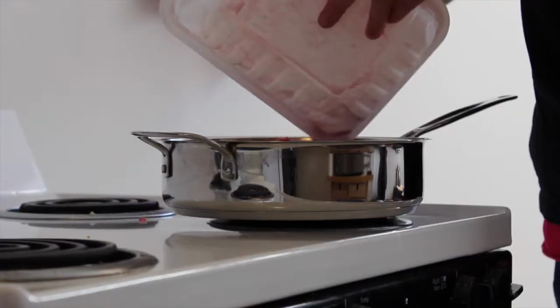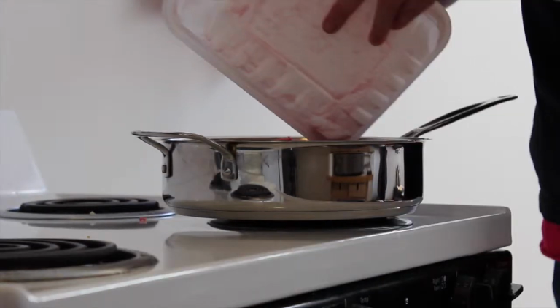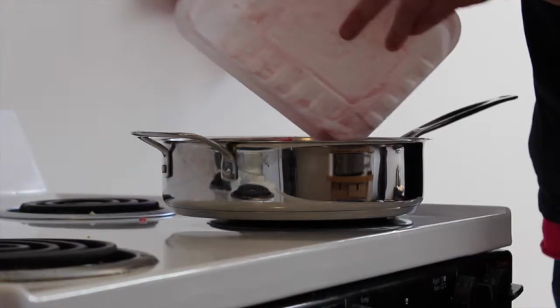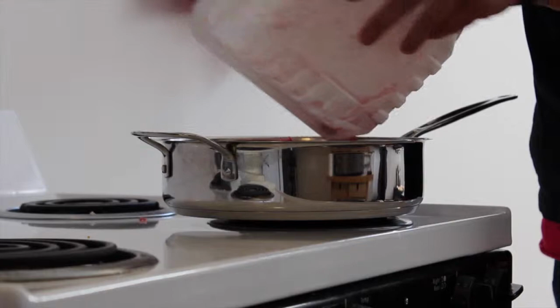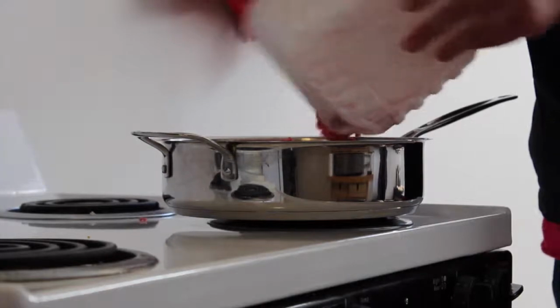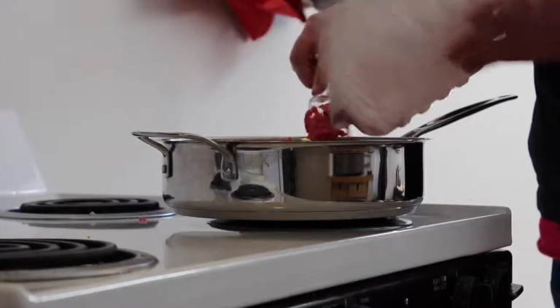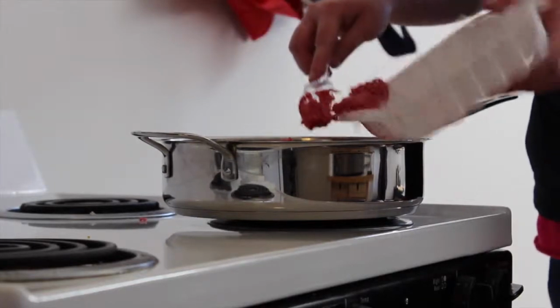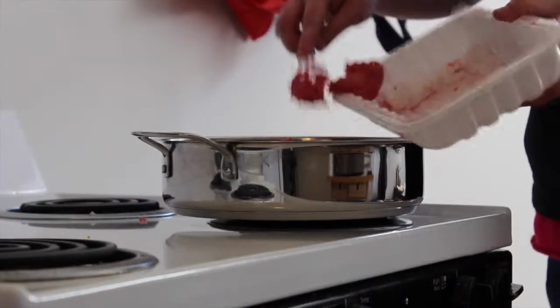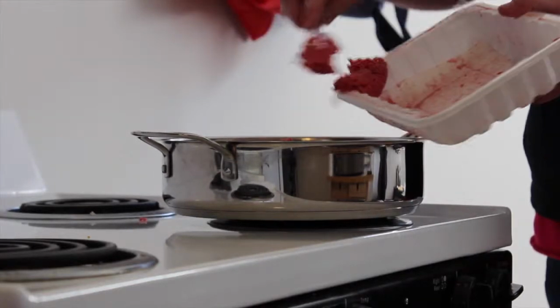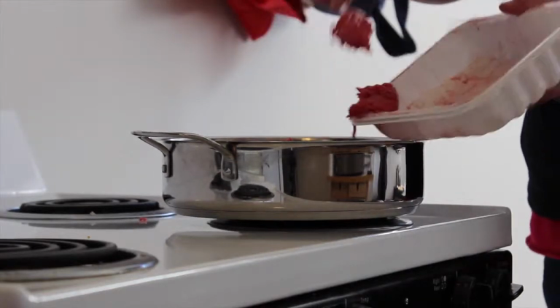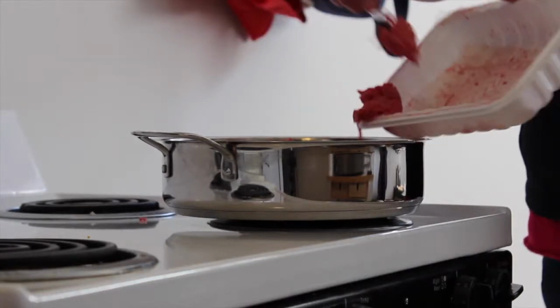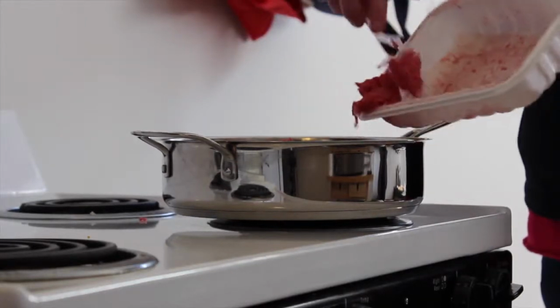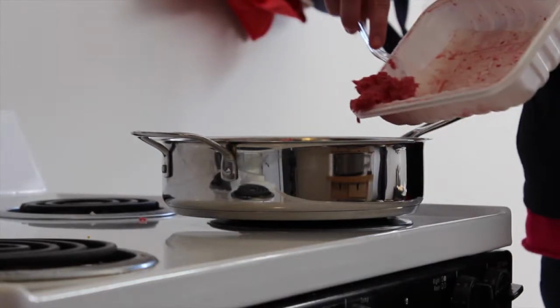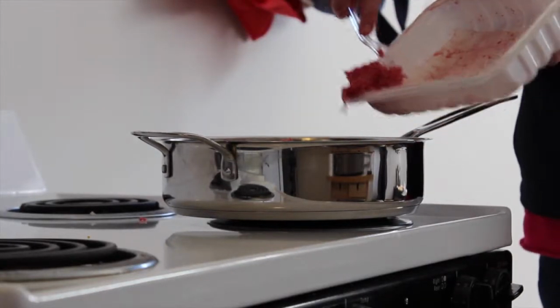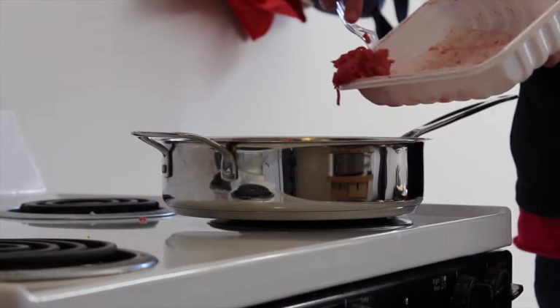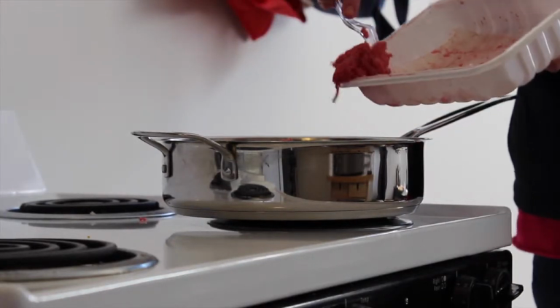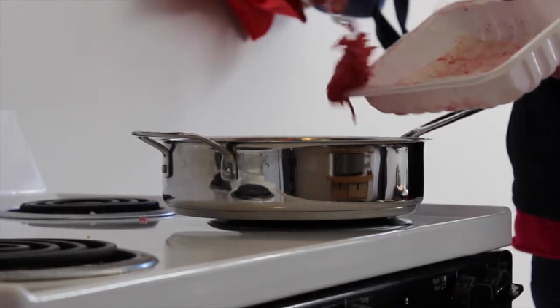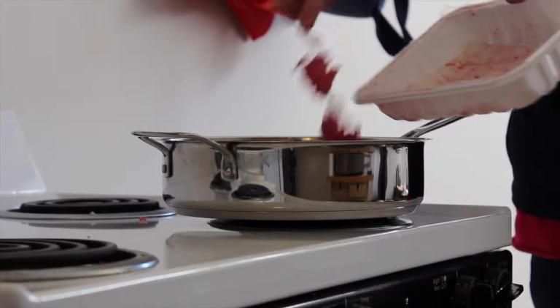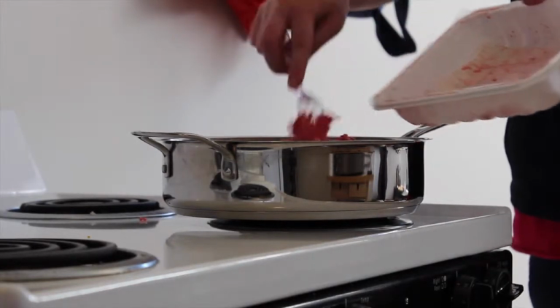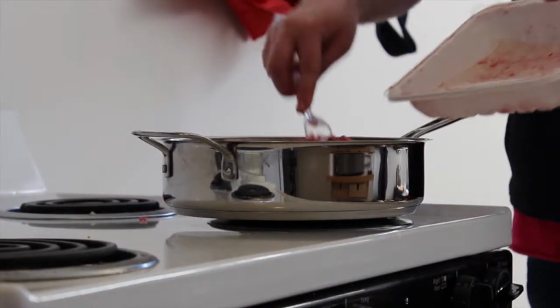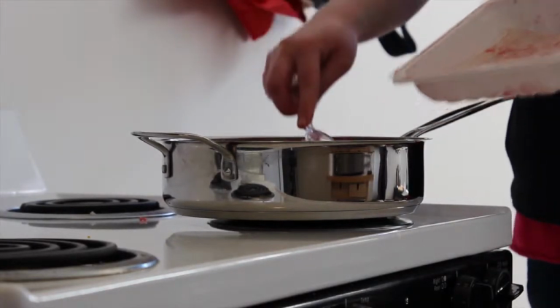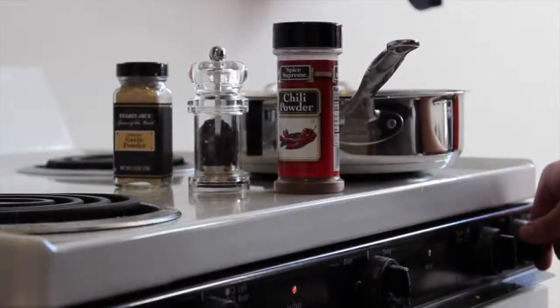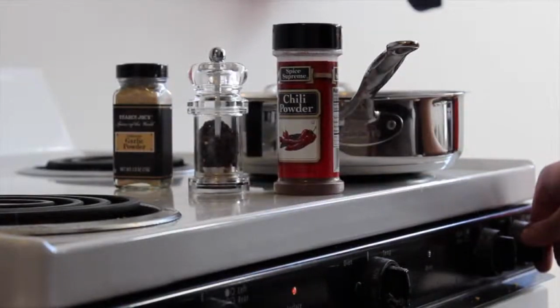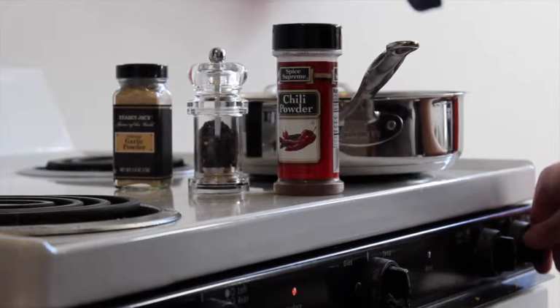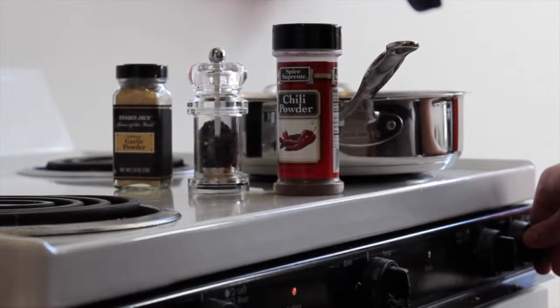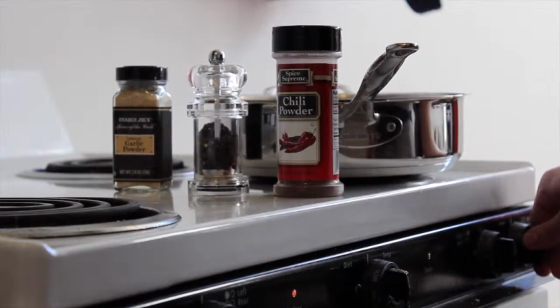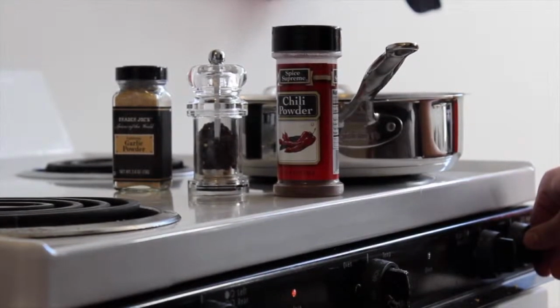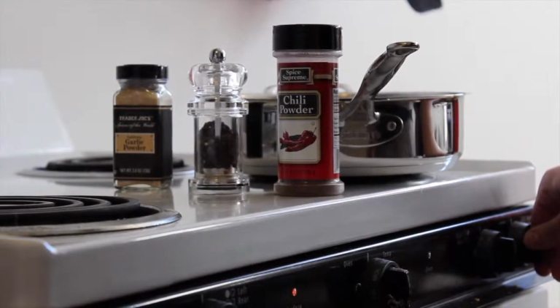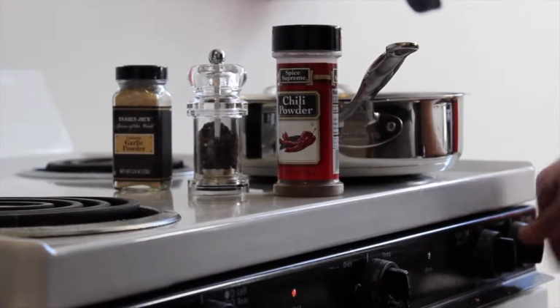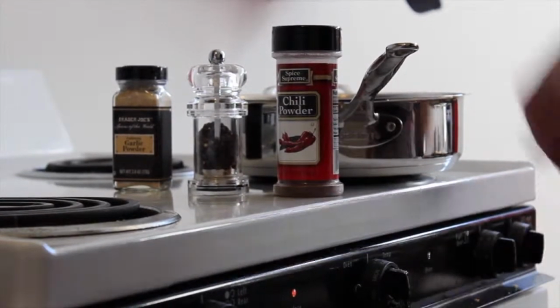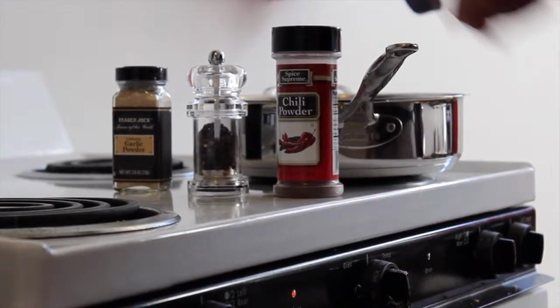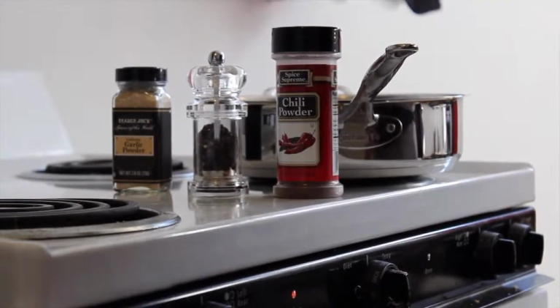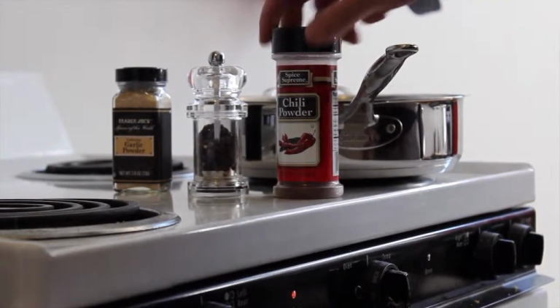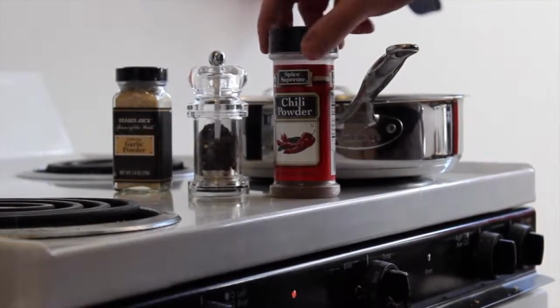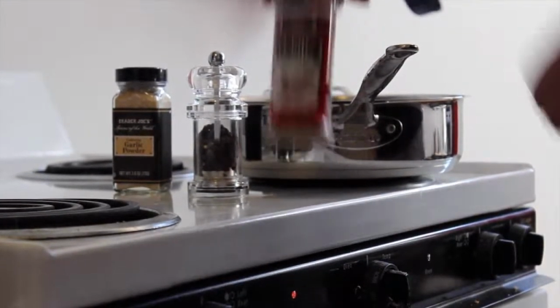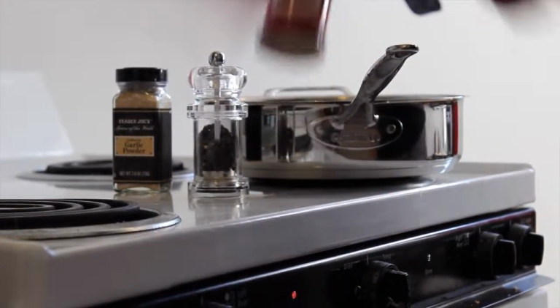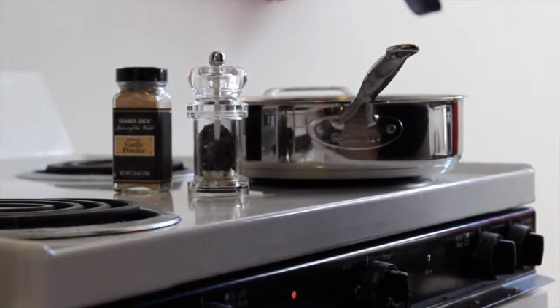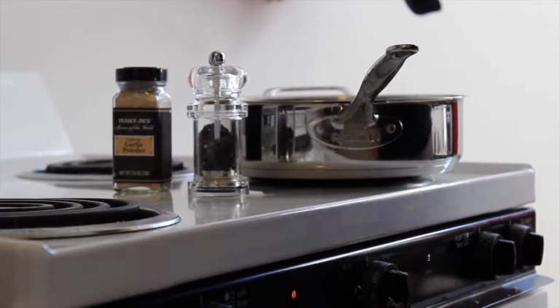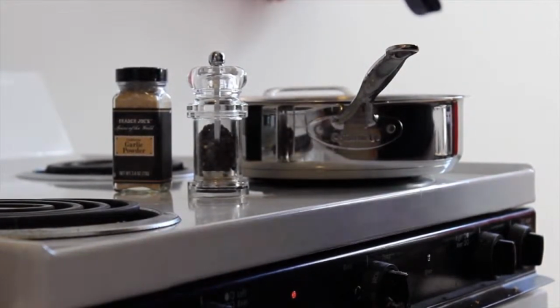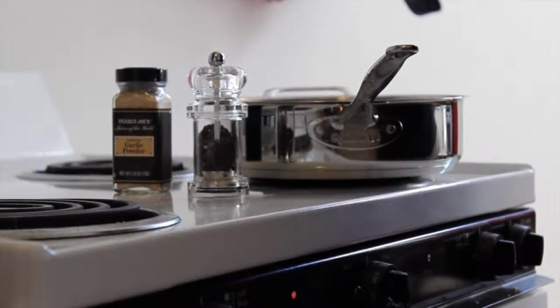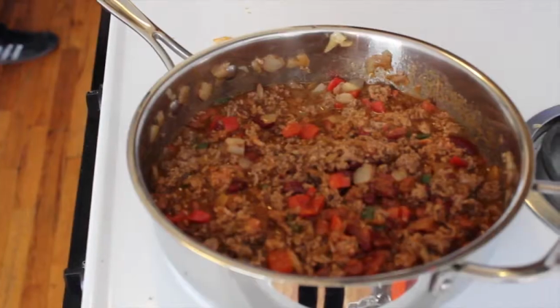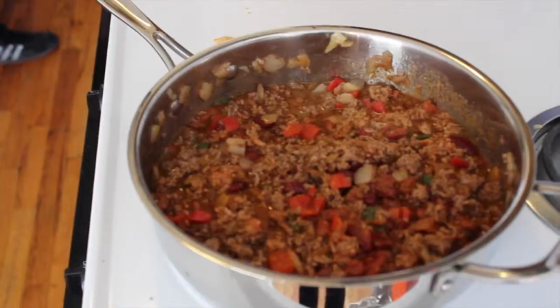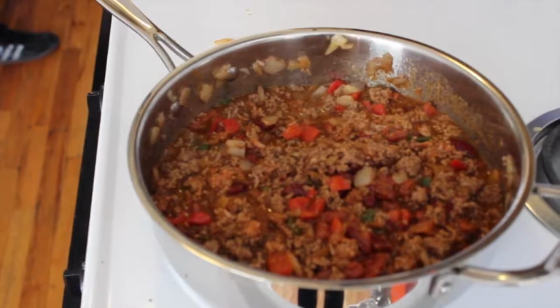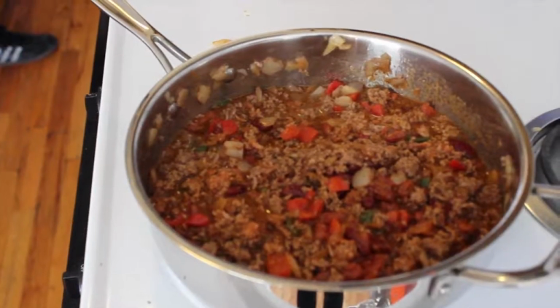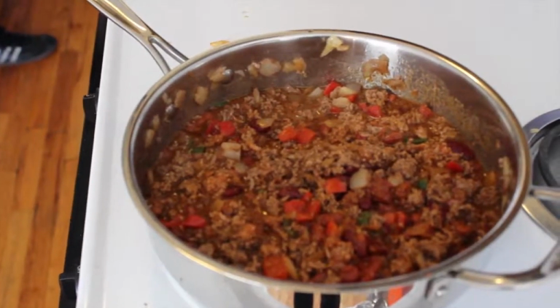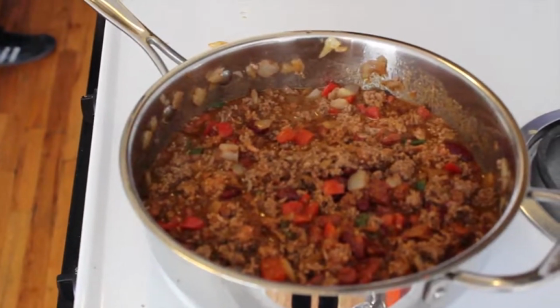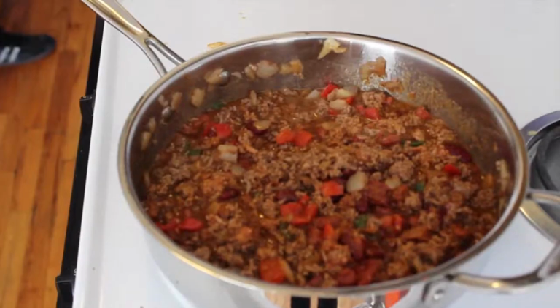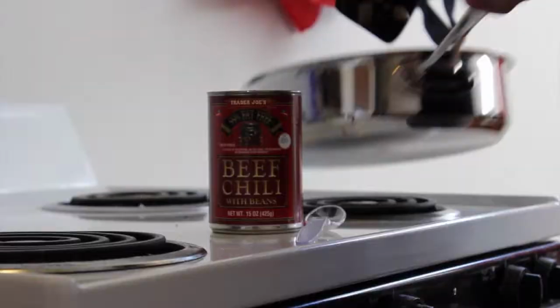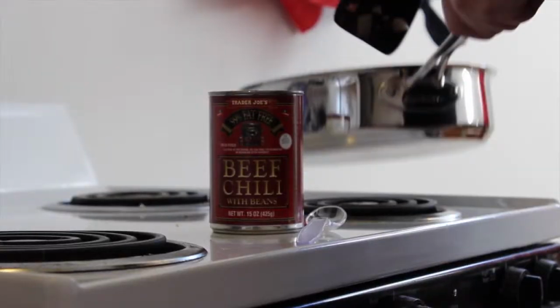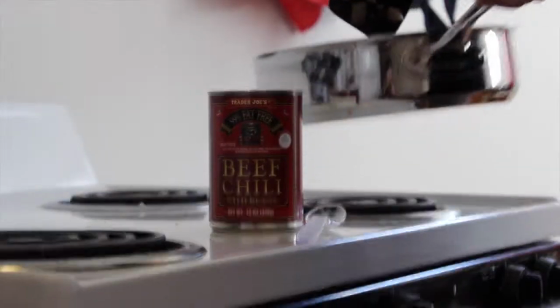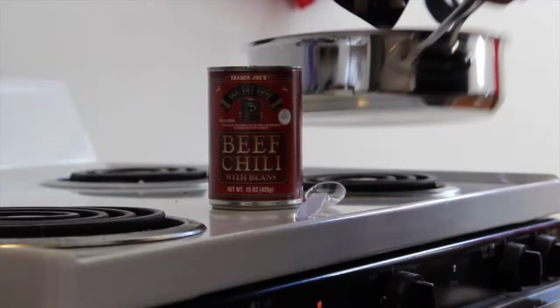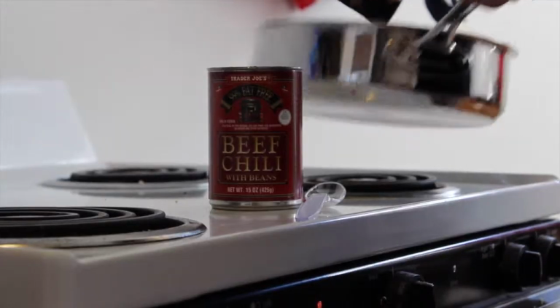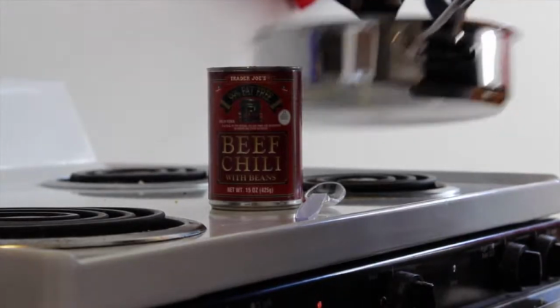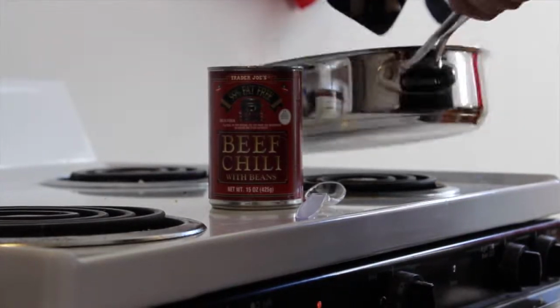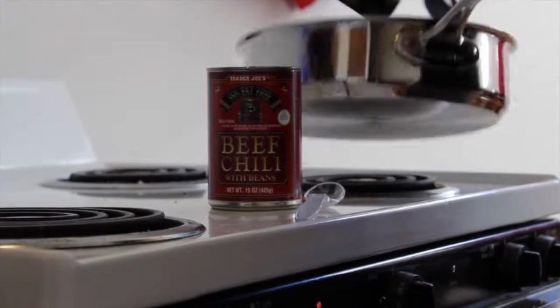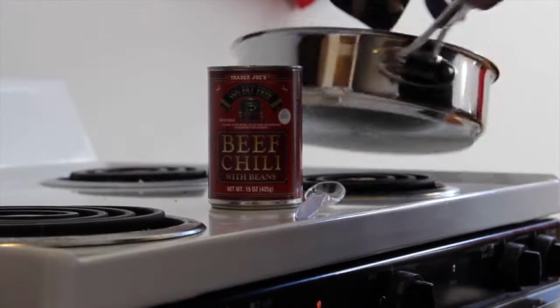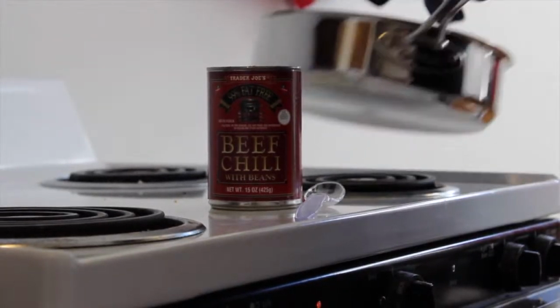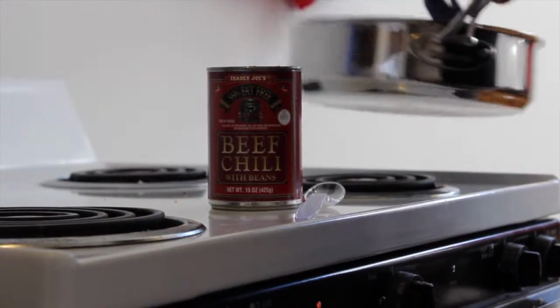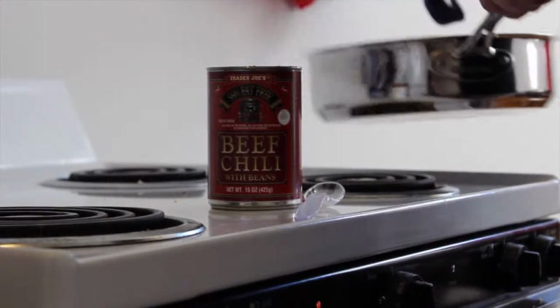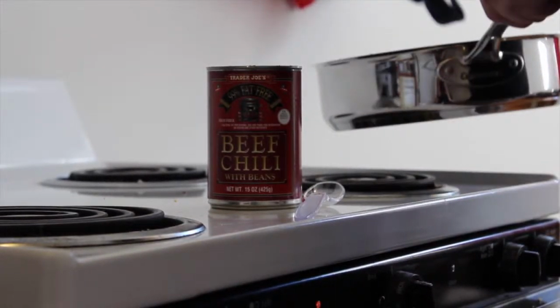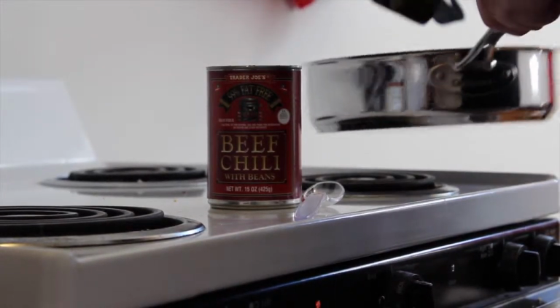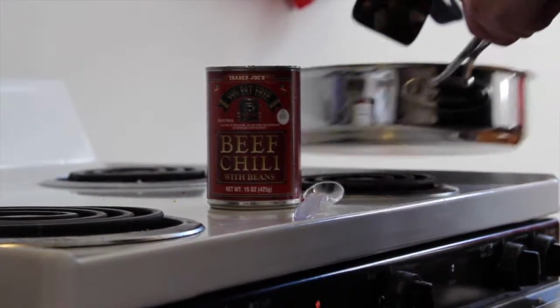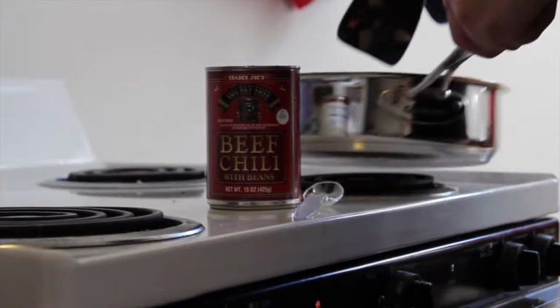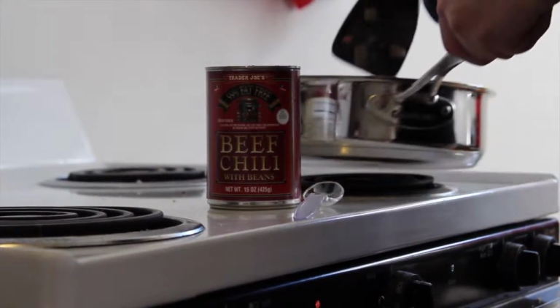Add the ground beef, some of each spice, and cook until mostly brown. Then add the chili.